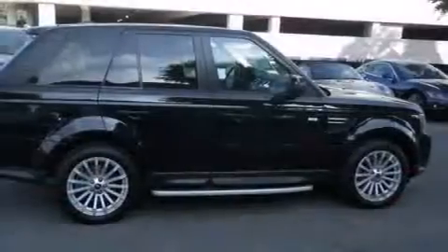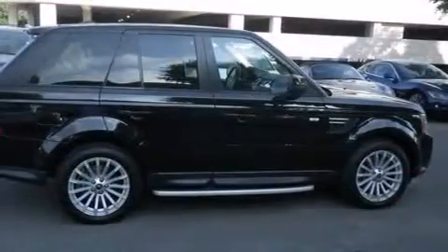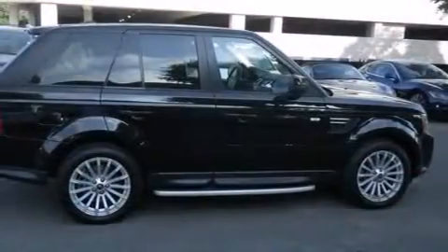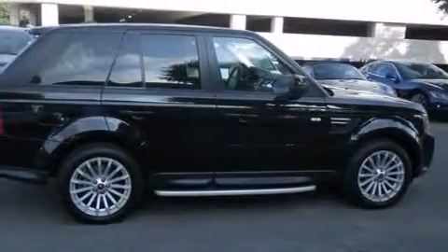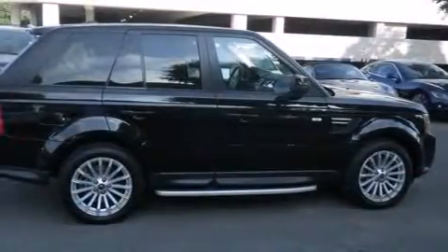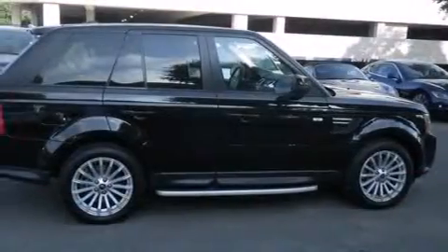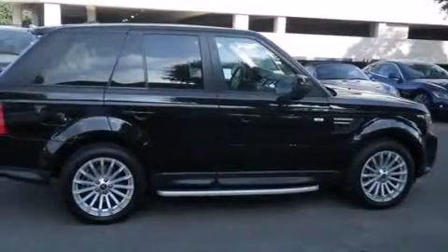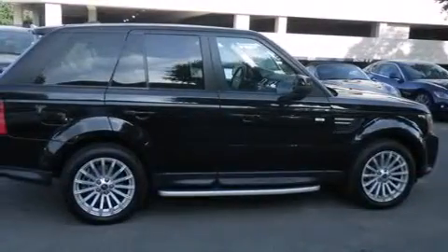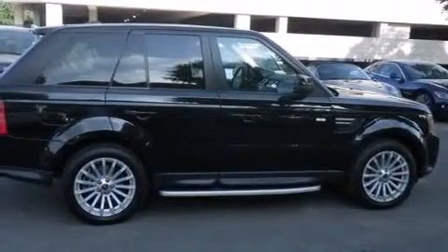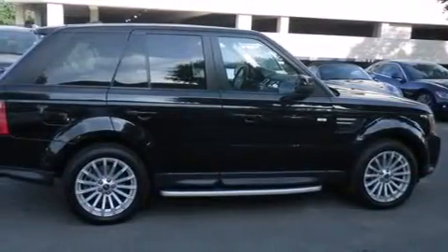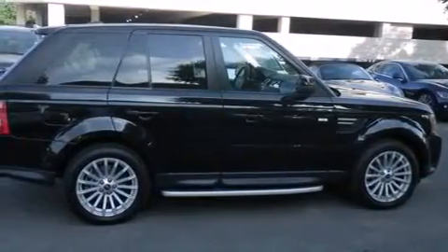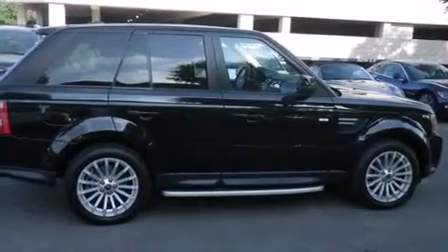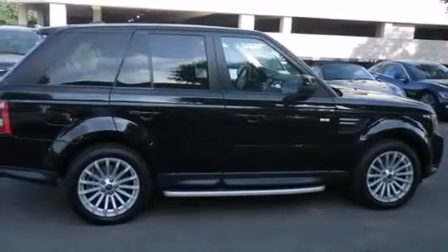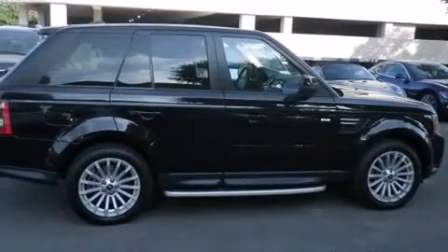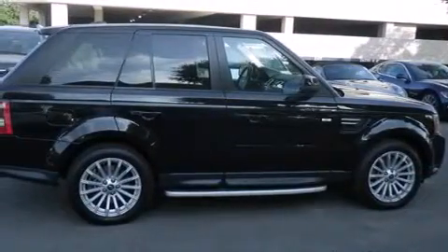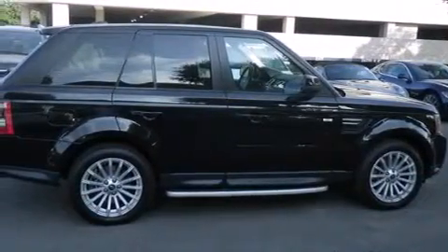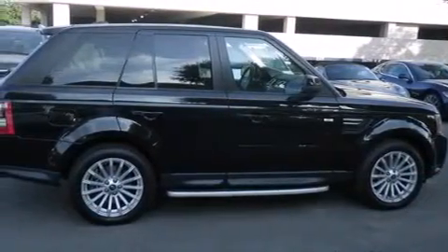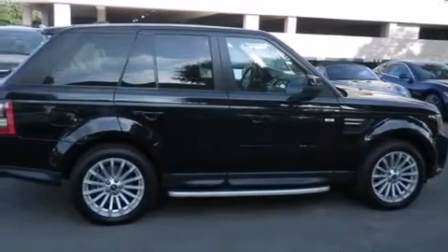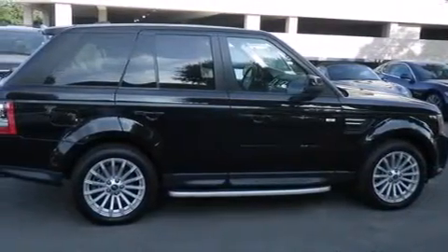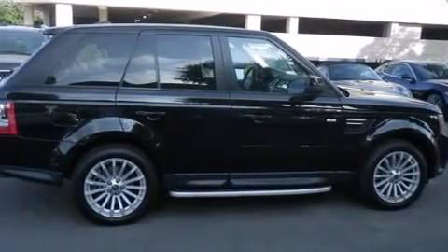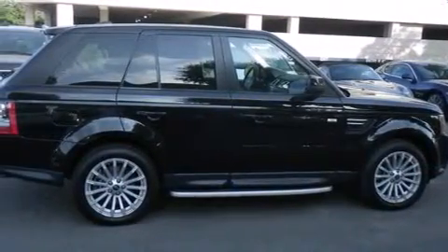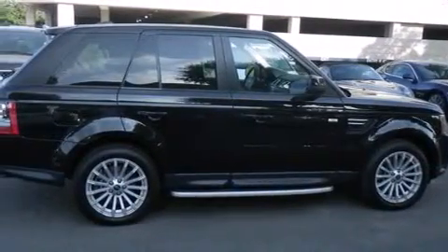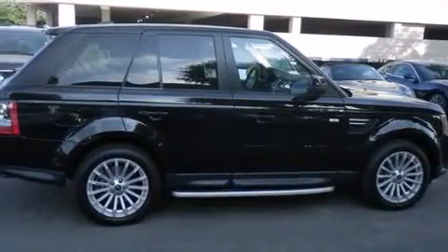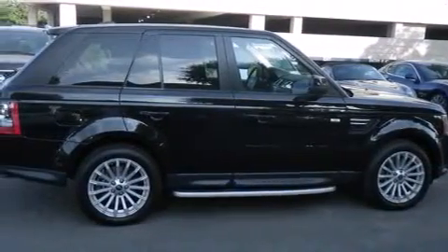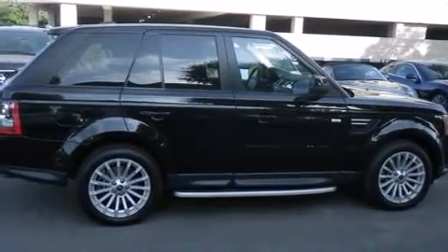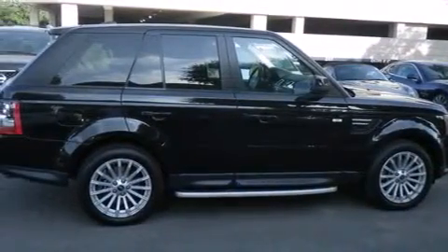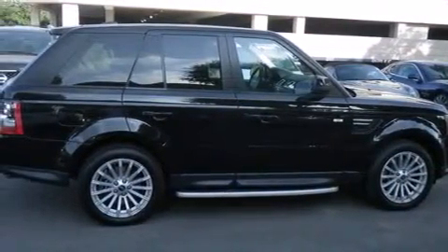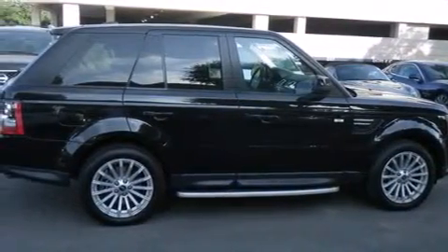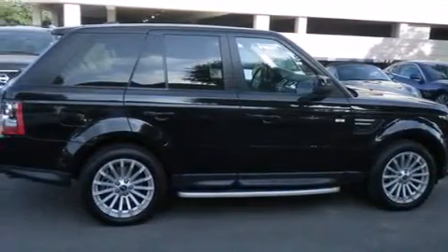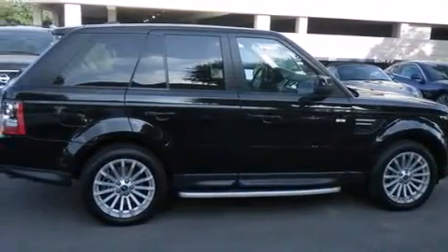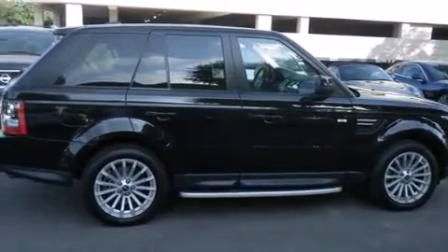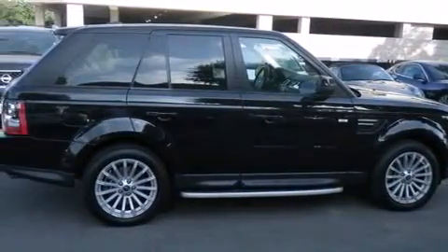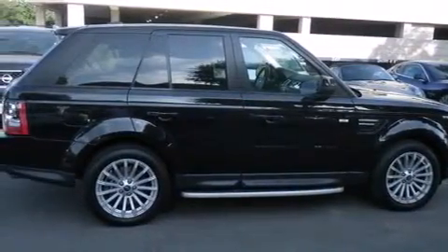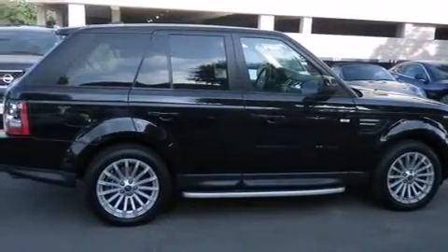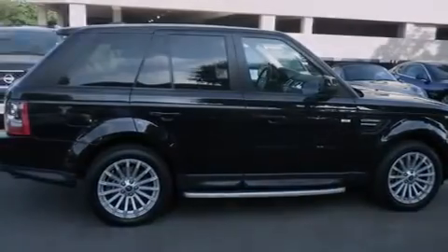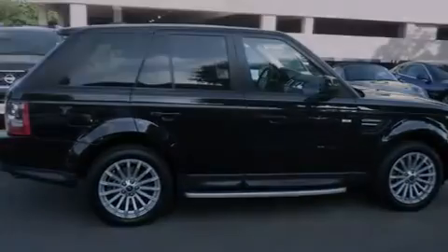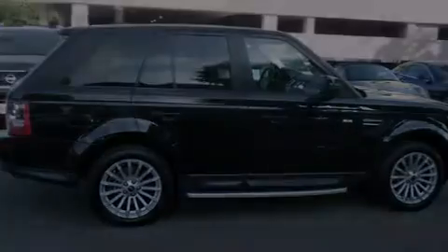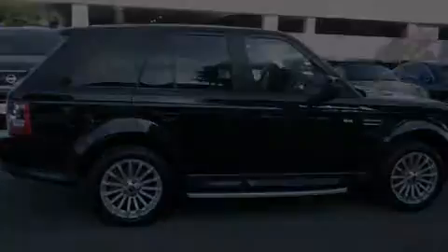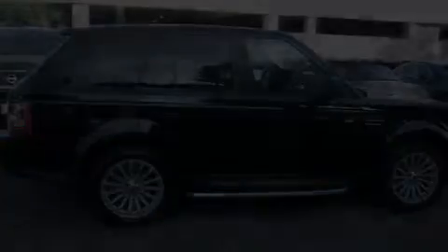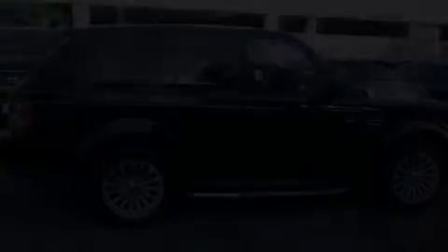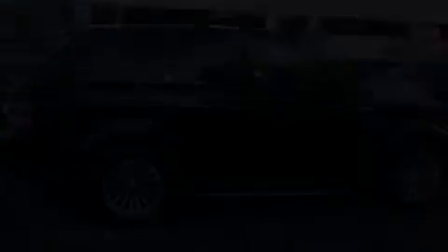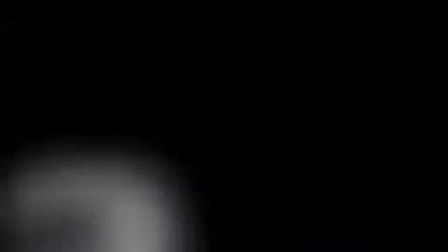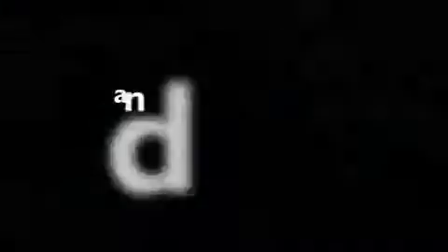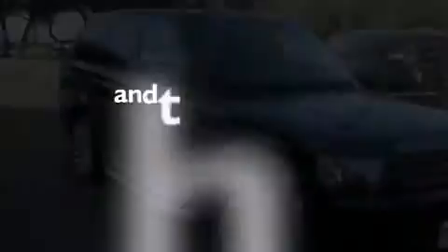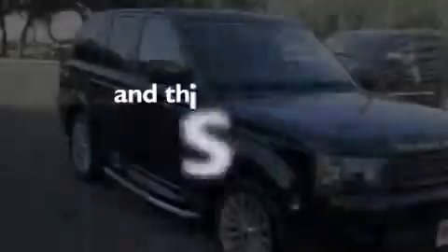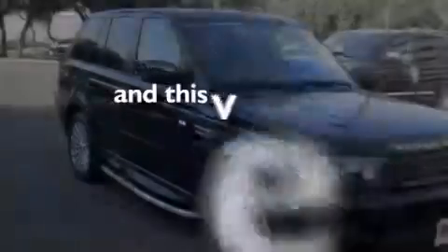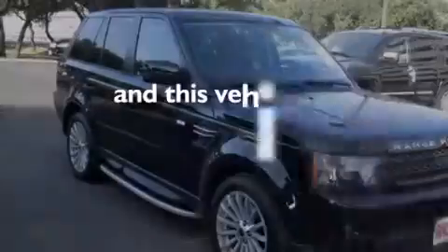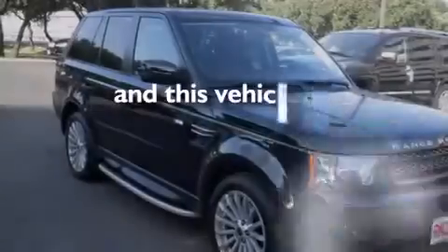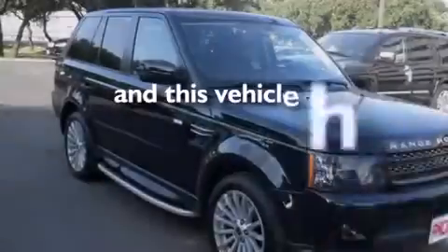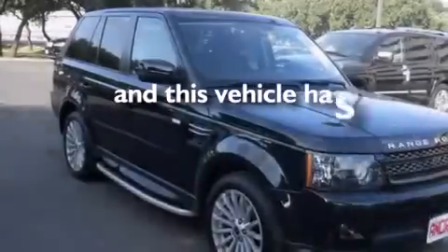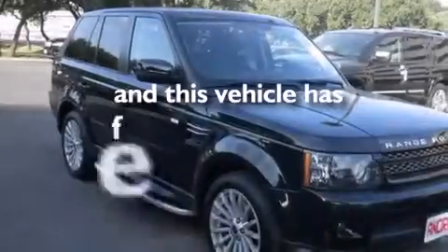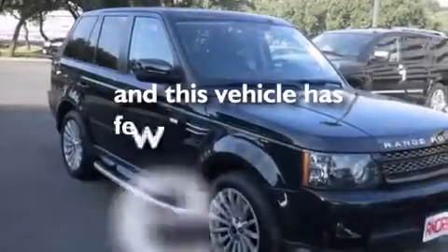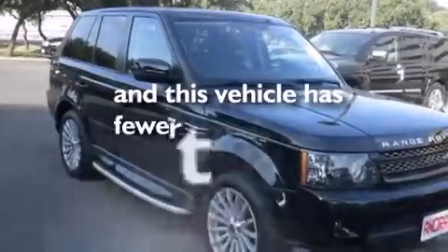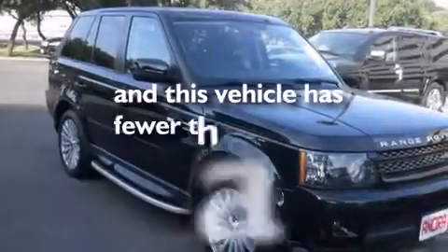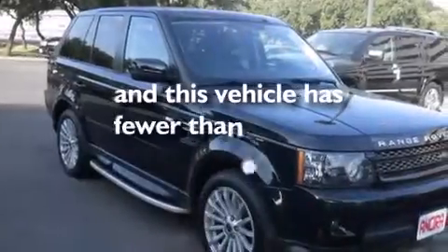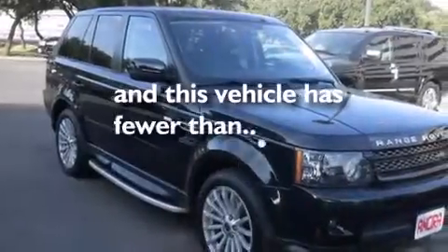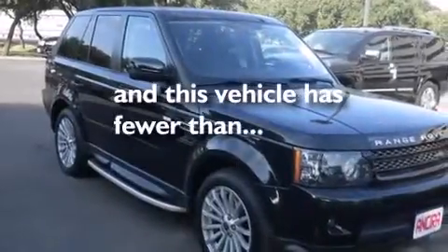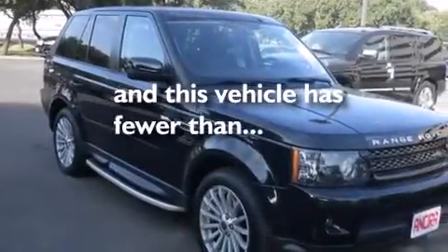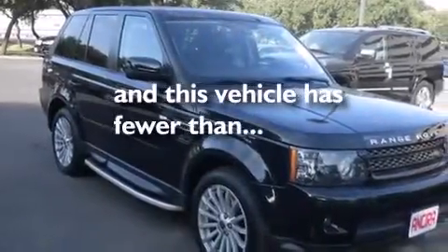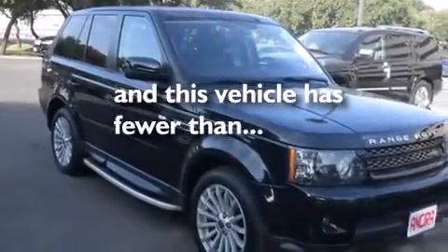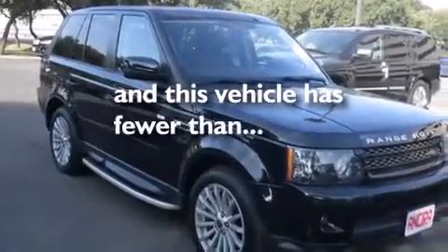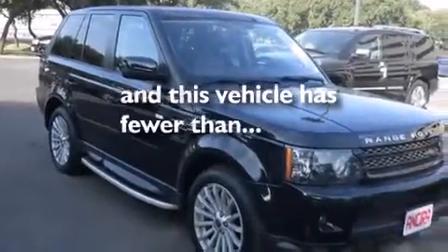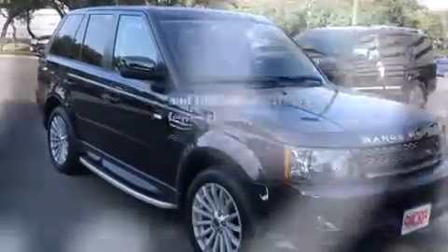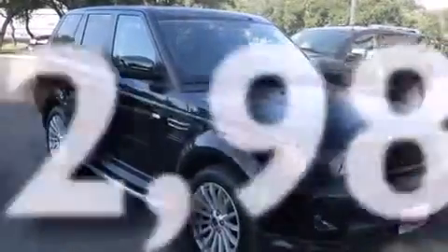Air conditioning with automatic climate control, cruise control, and this vehicle has less than 33,000 miles.